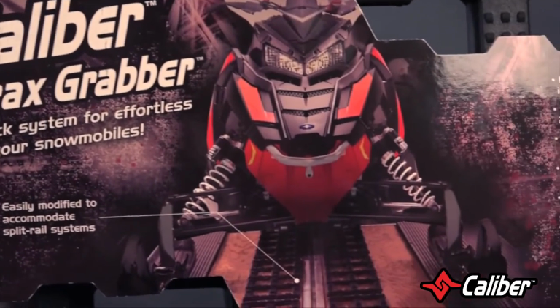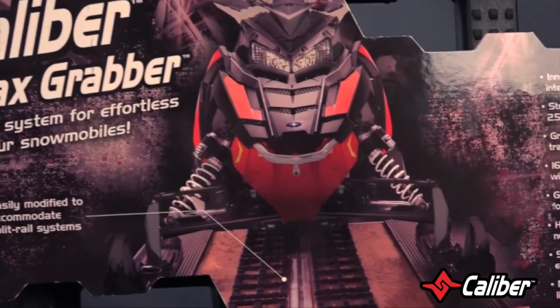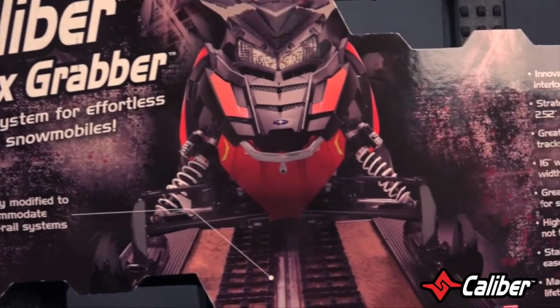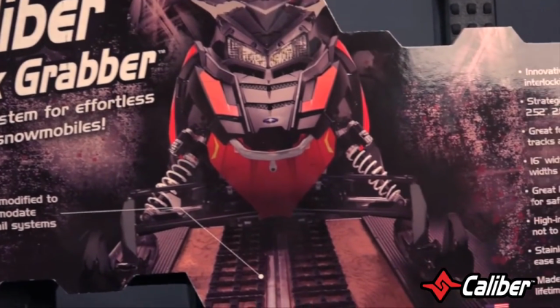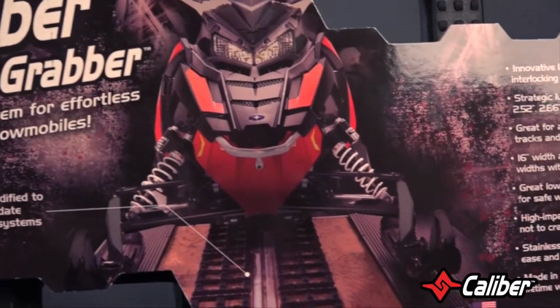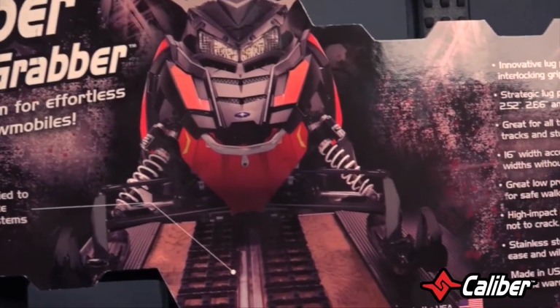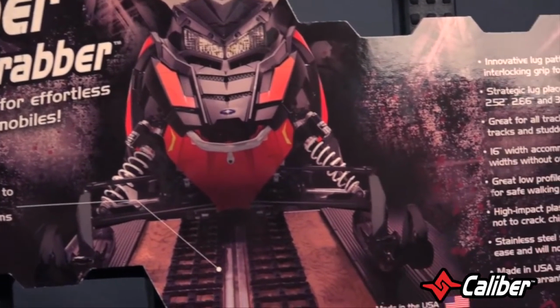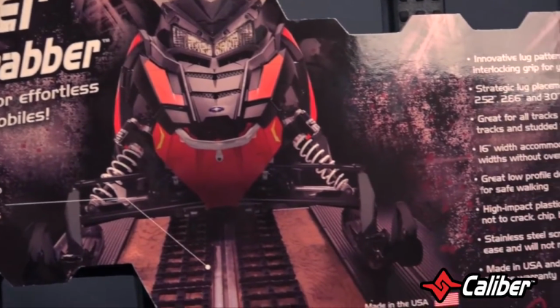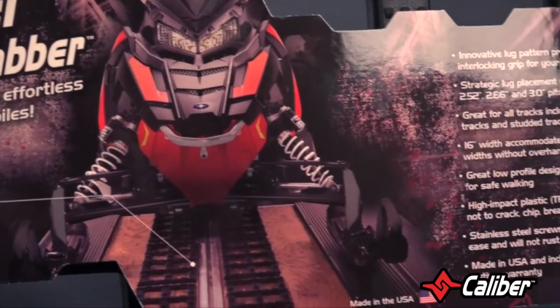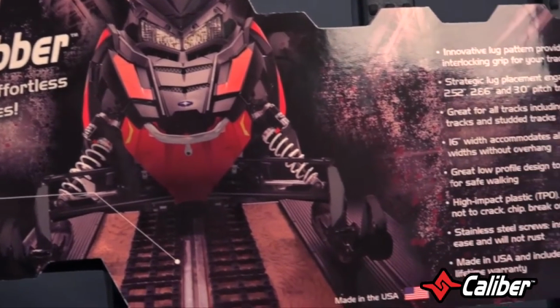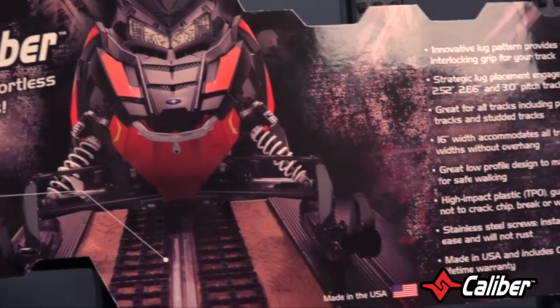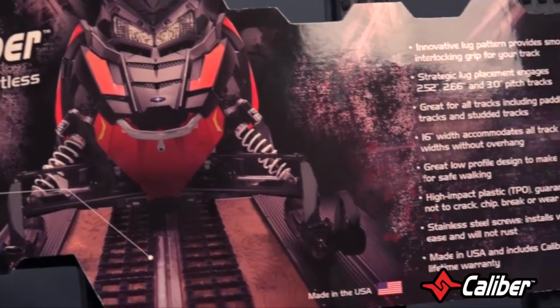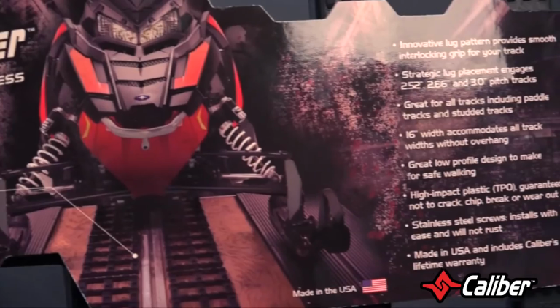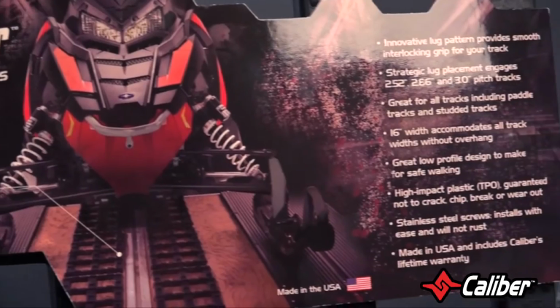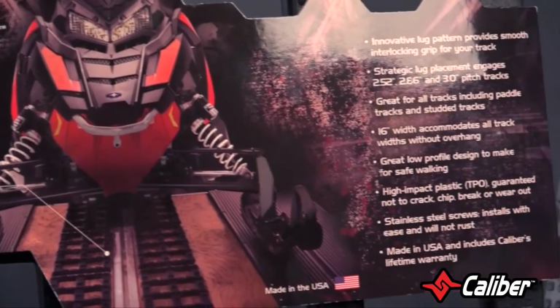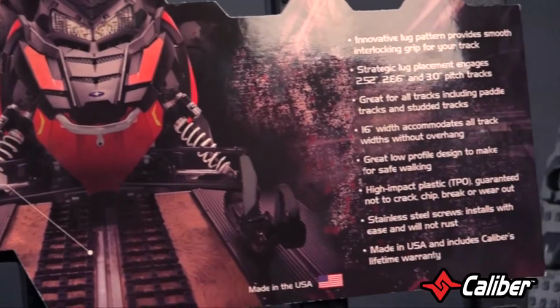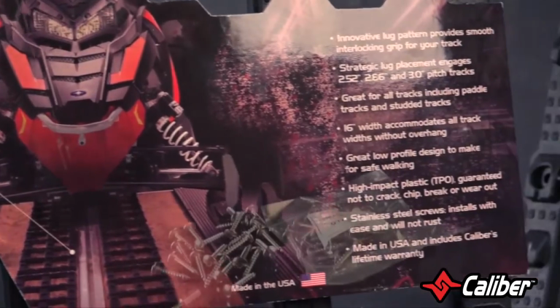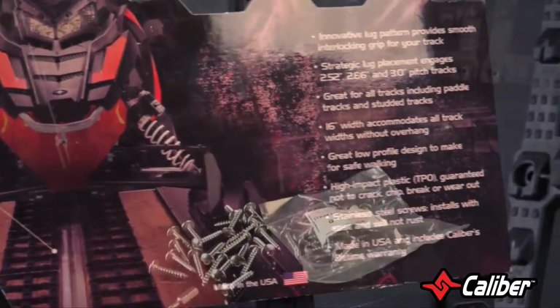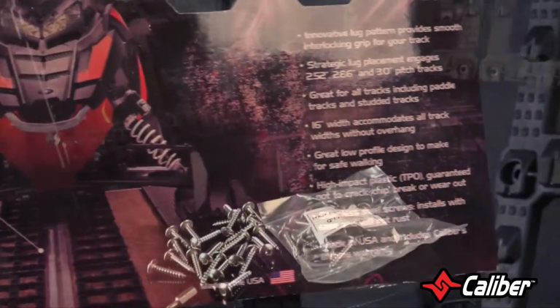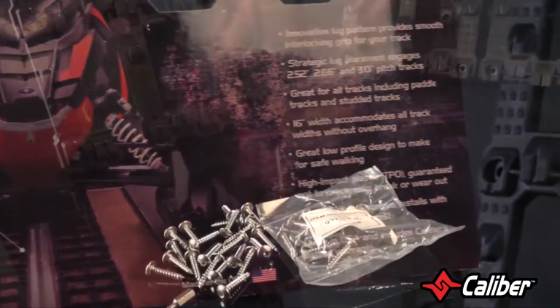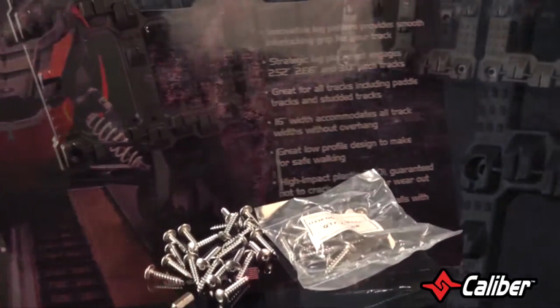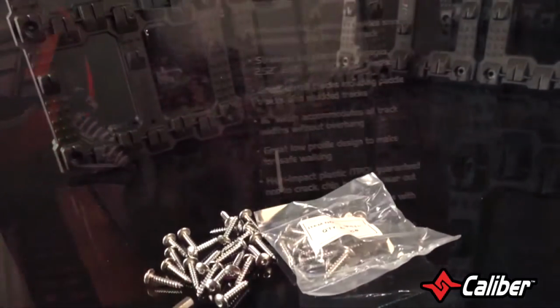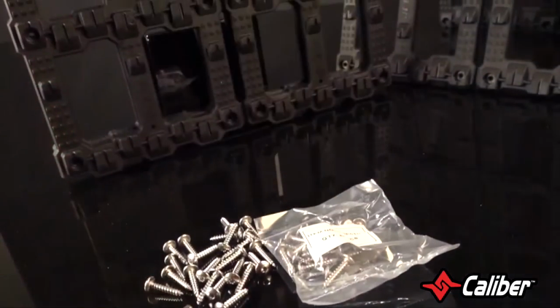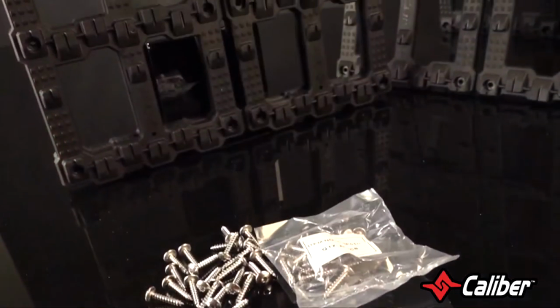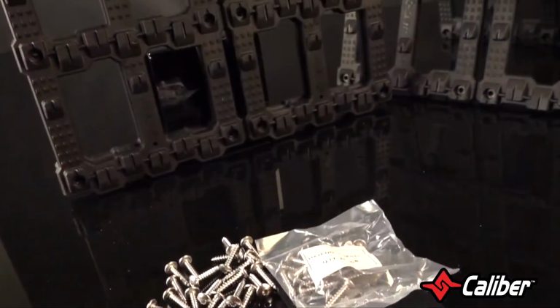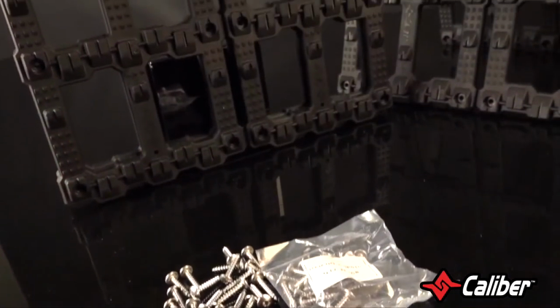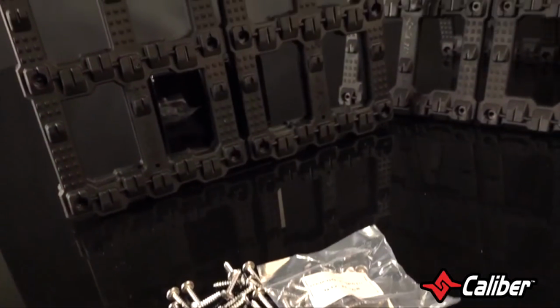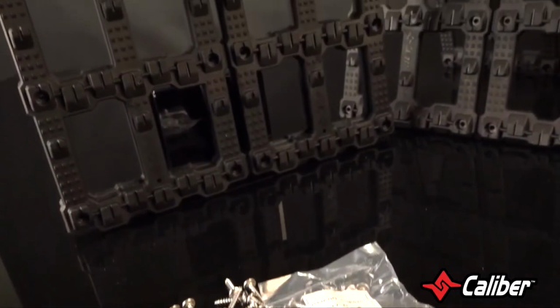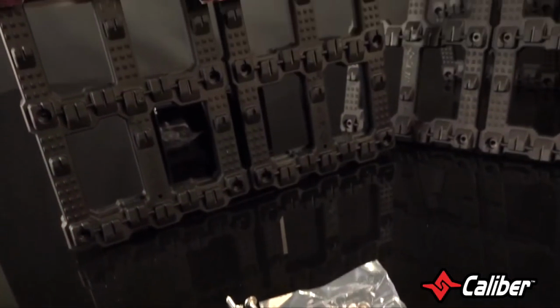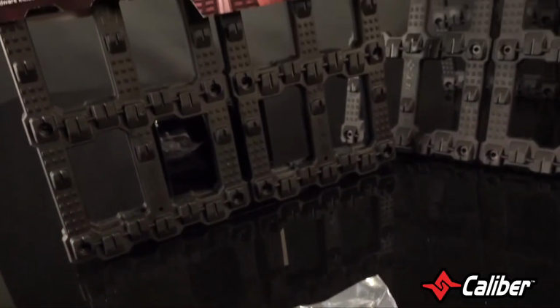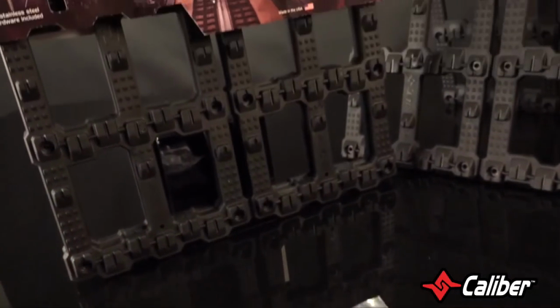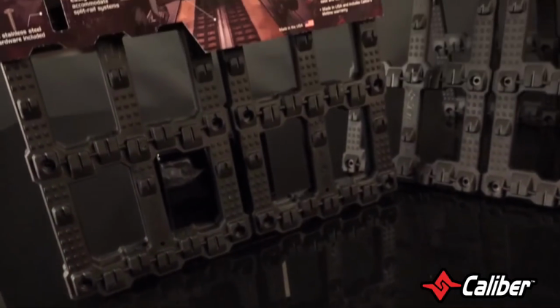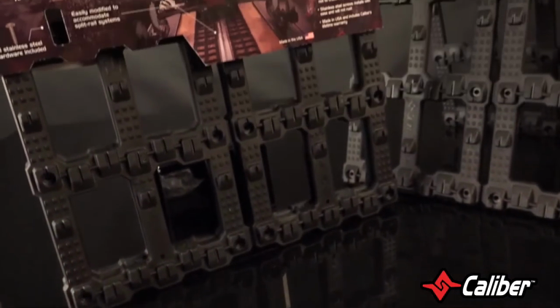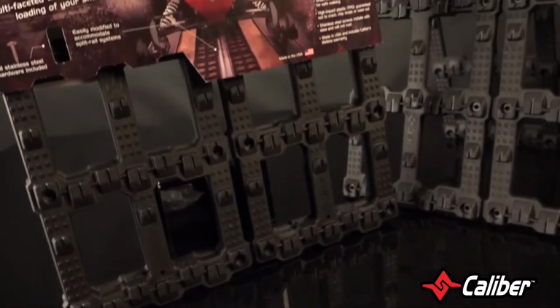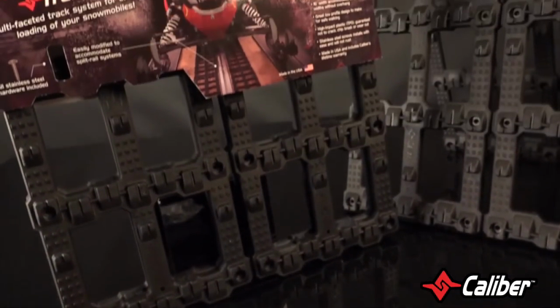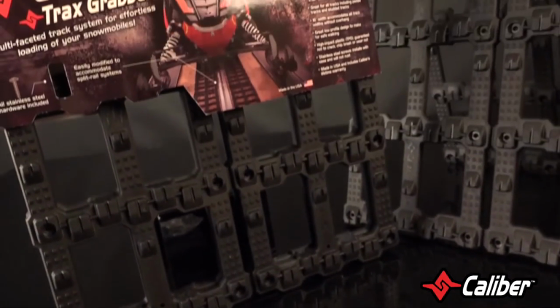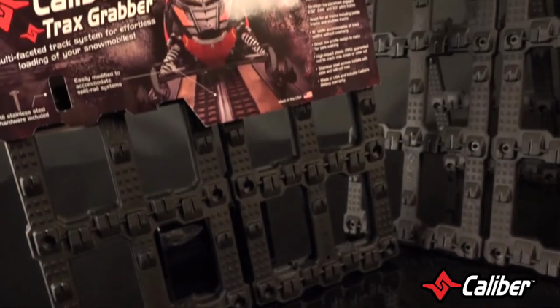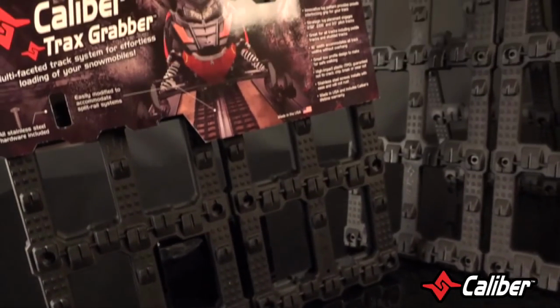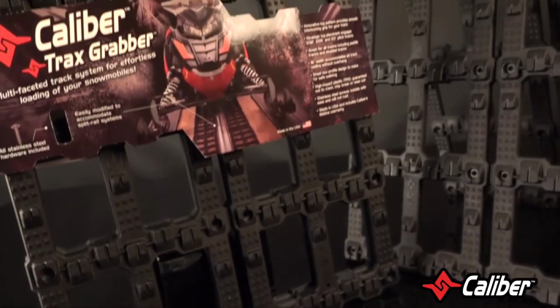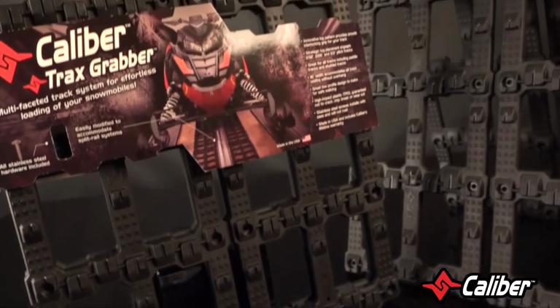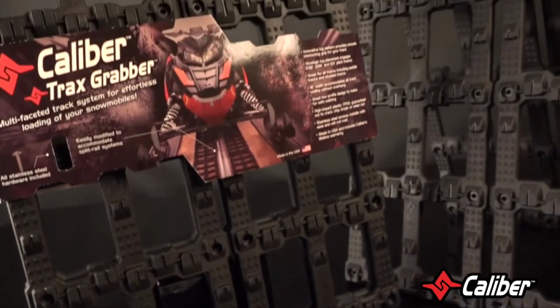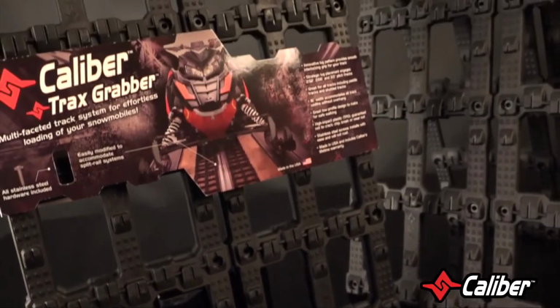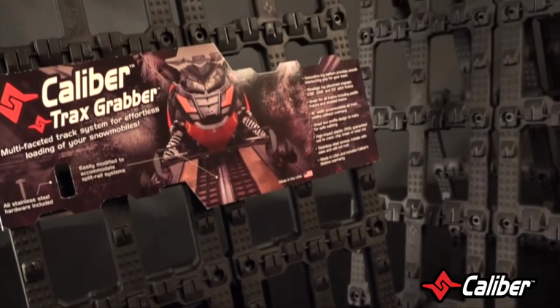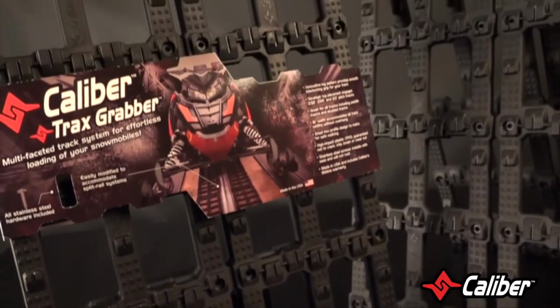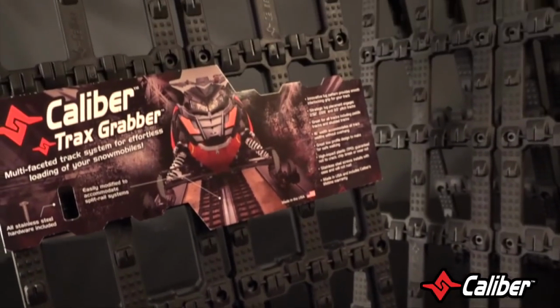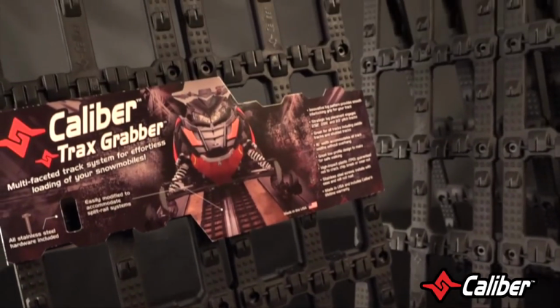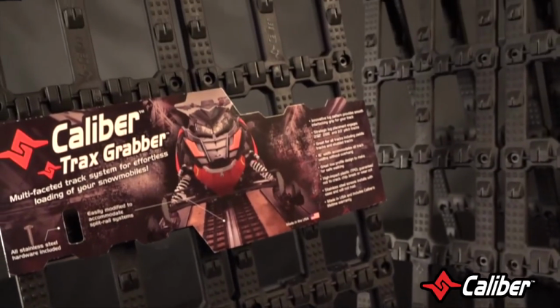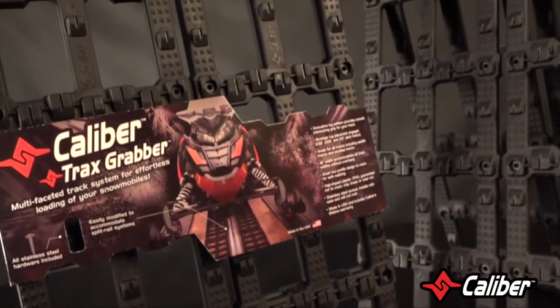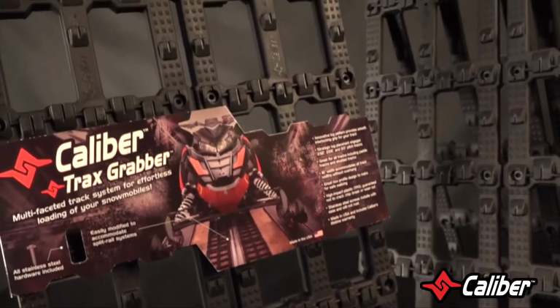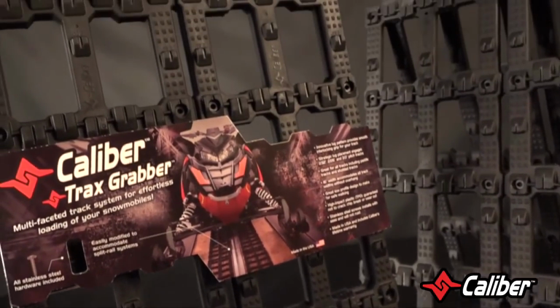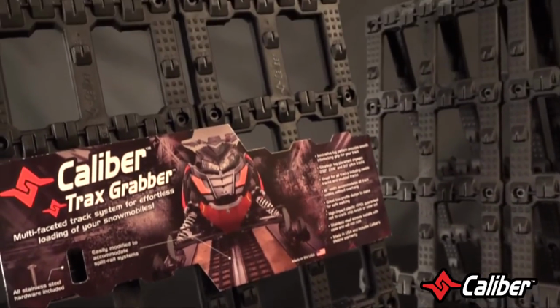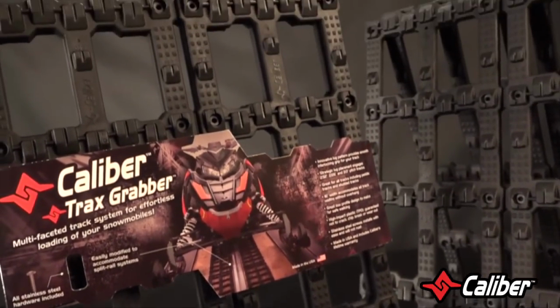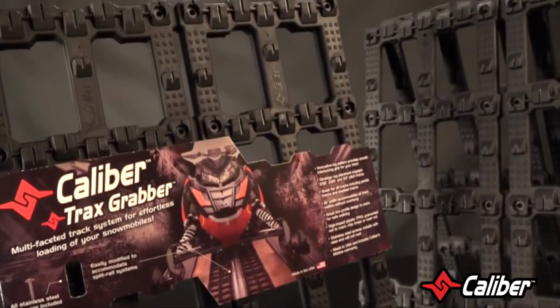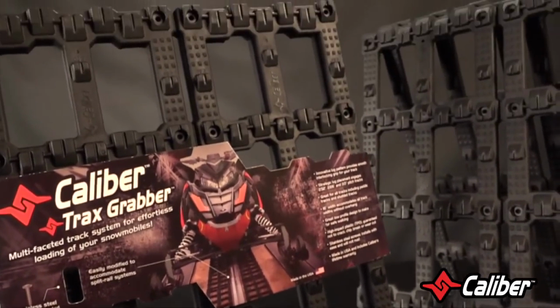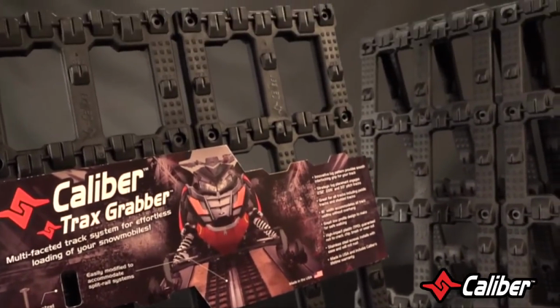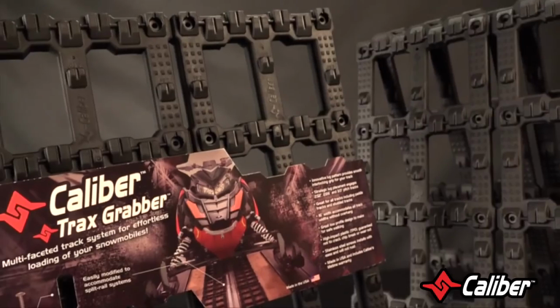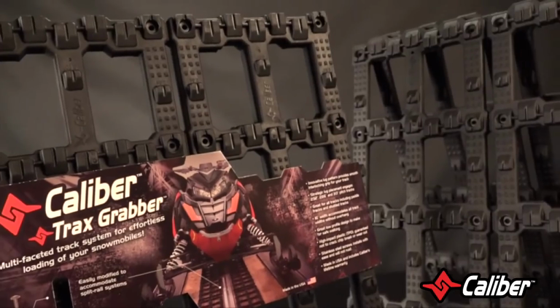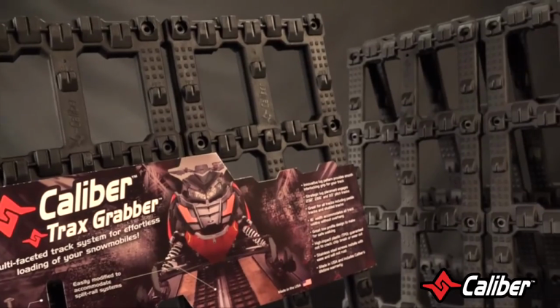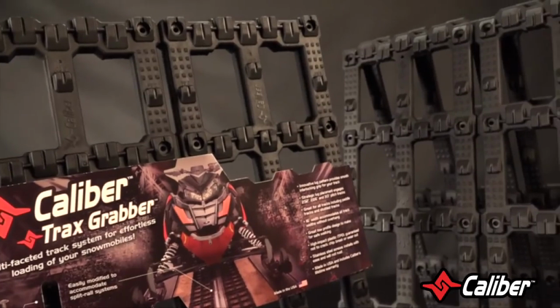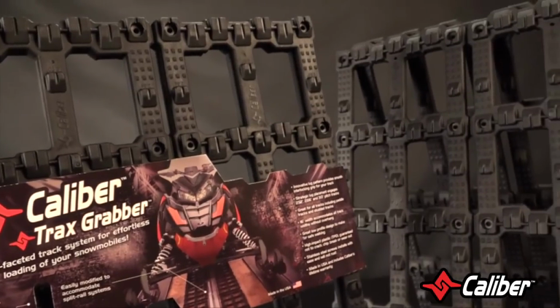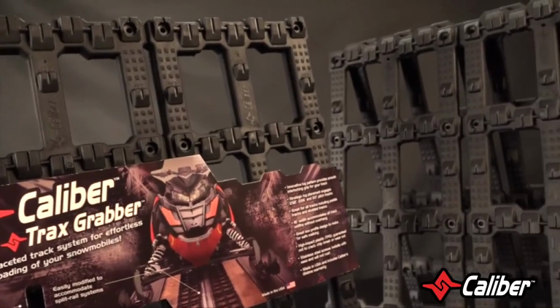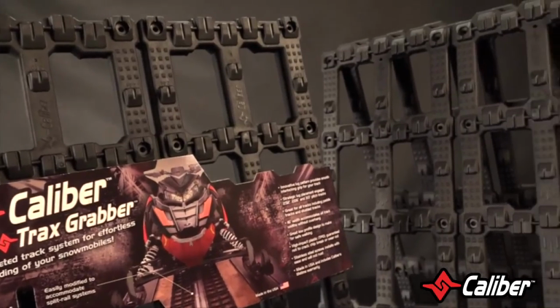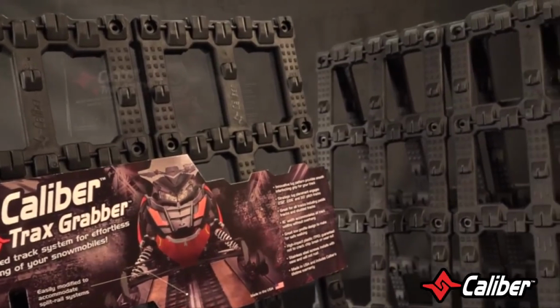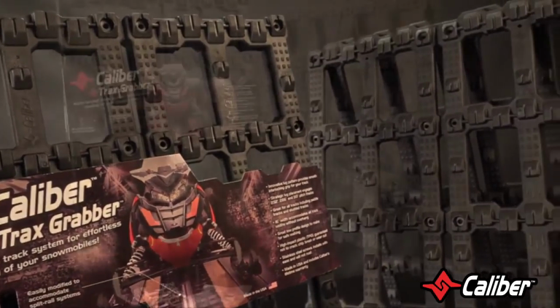This system is sold in sets of two and comes with all the necessary stainless steel screws for easy installation, with a little help from the instructions on the packaging.